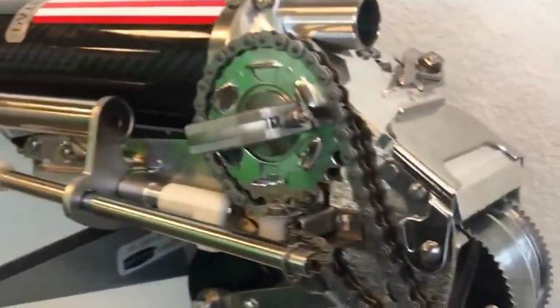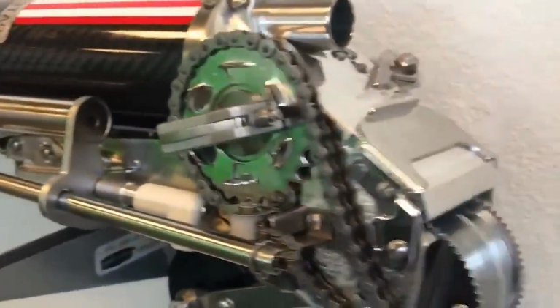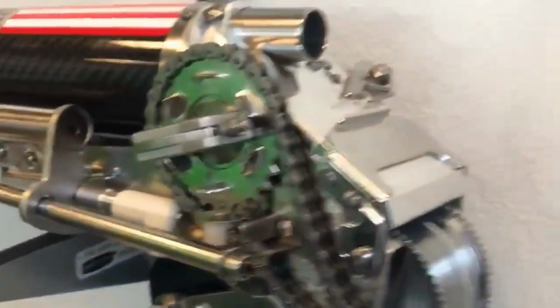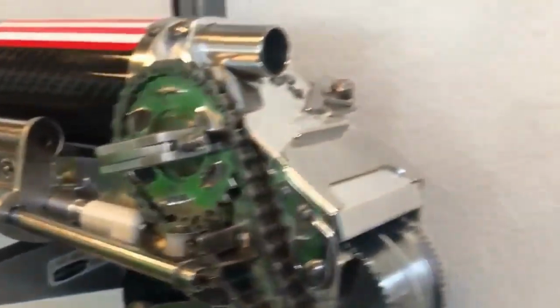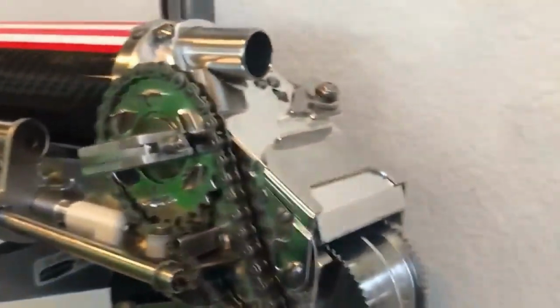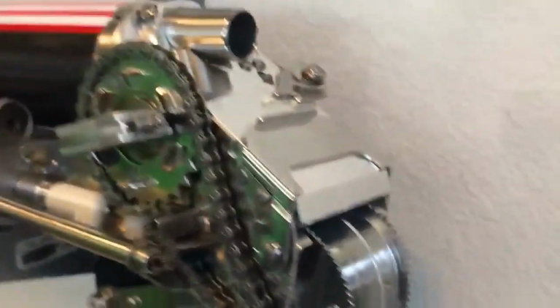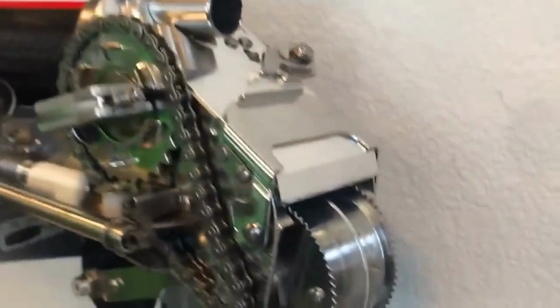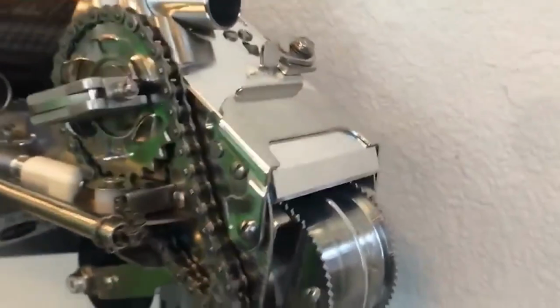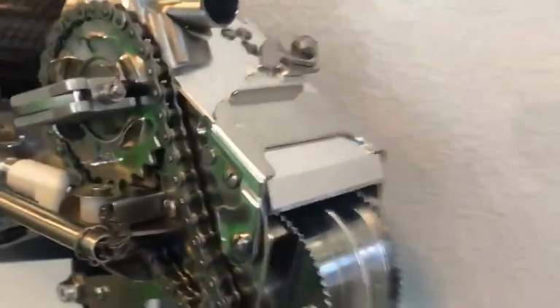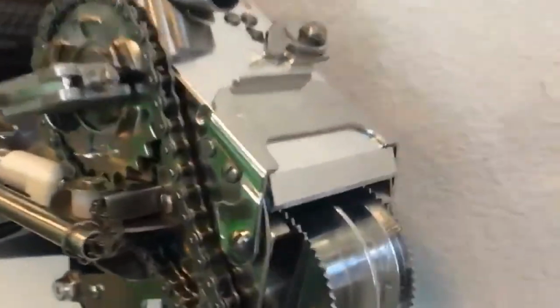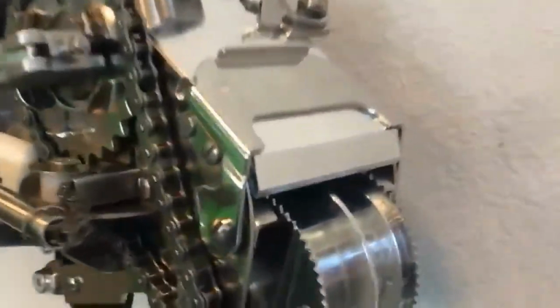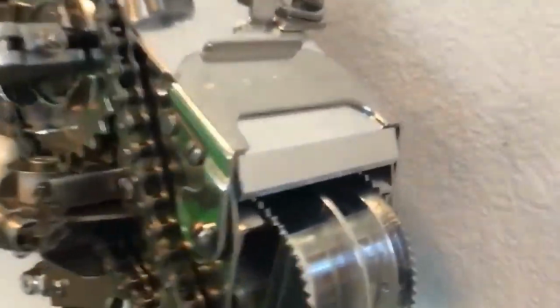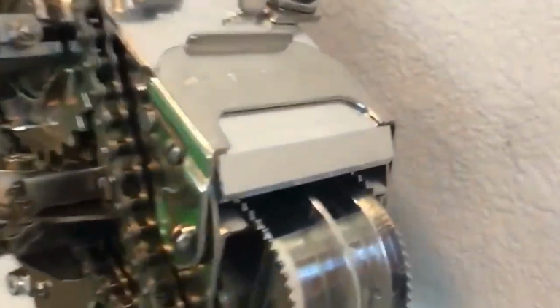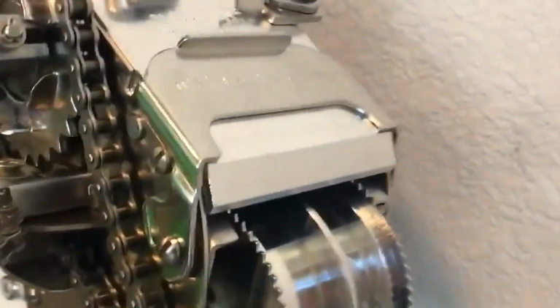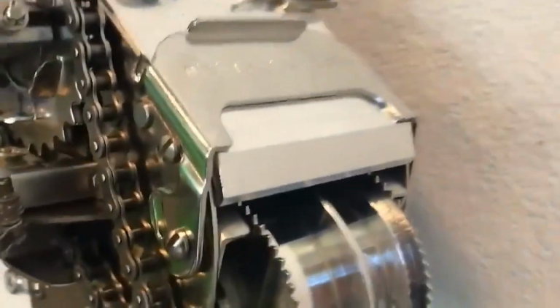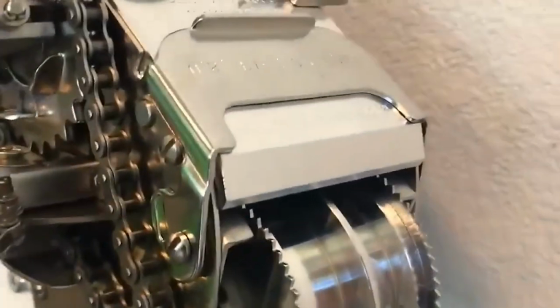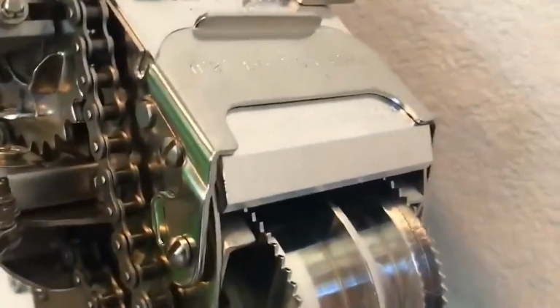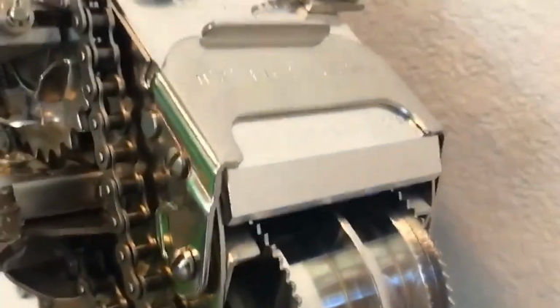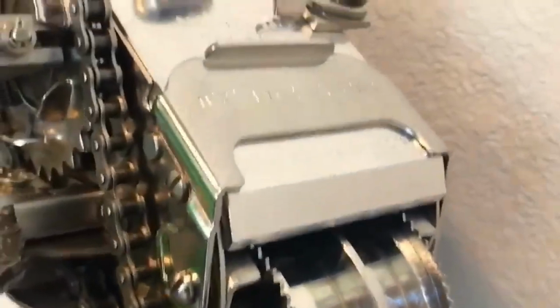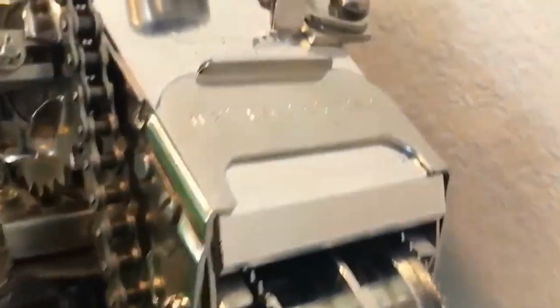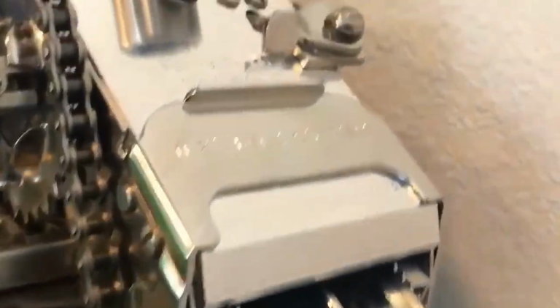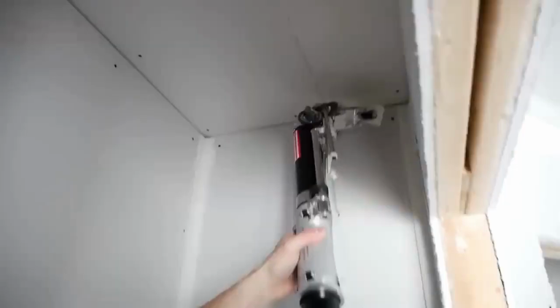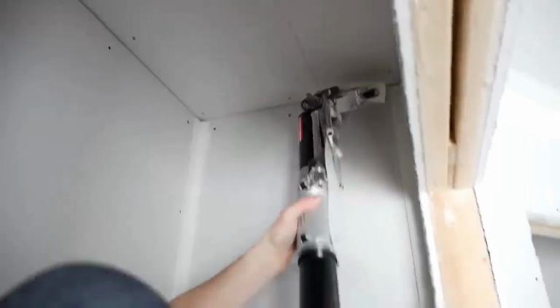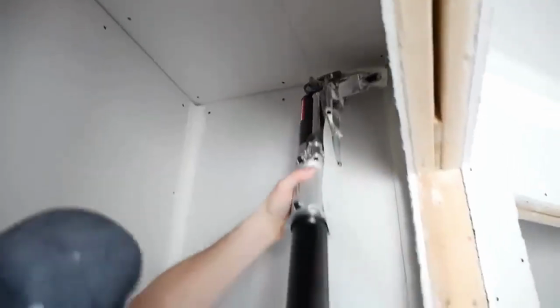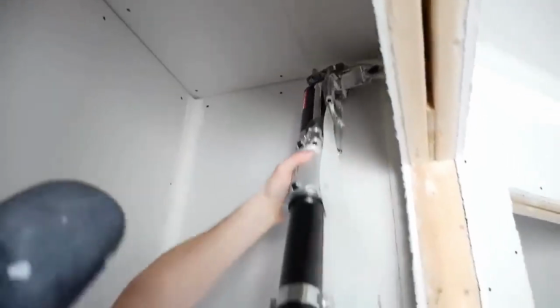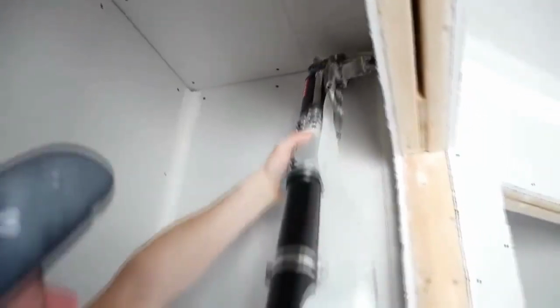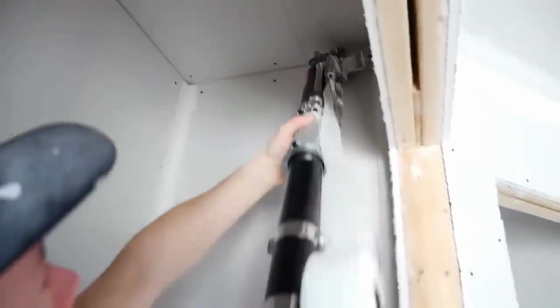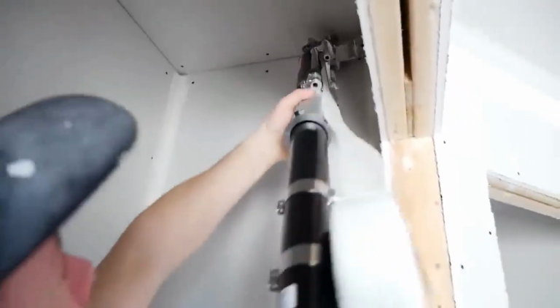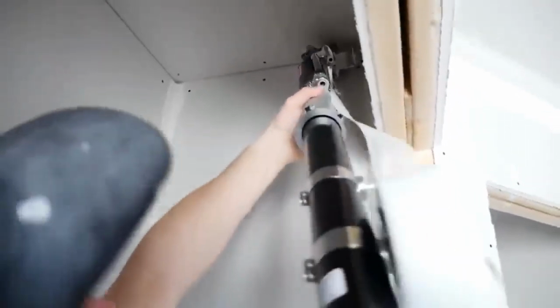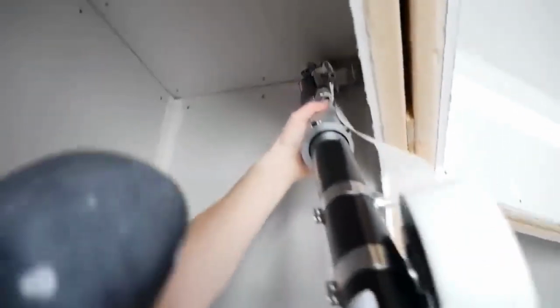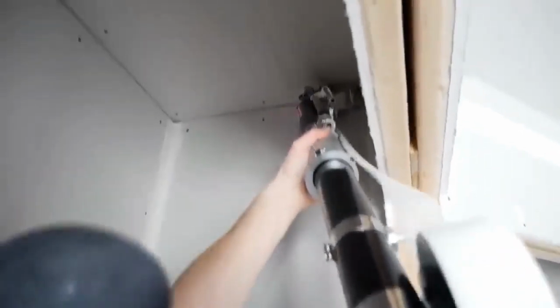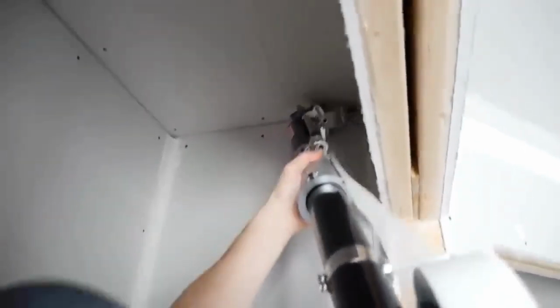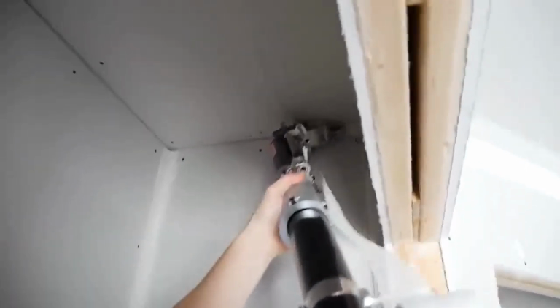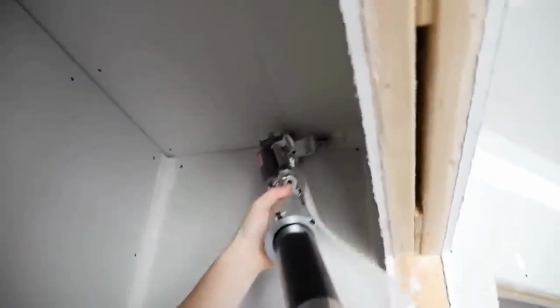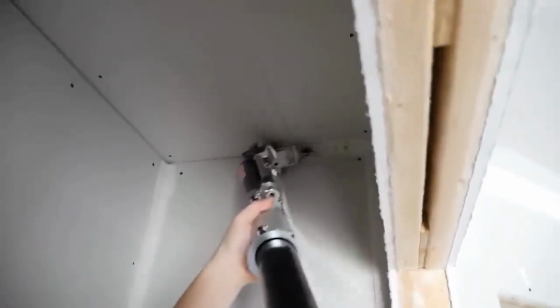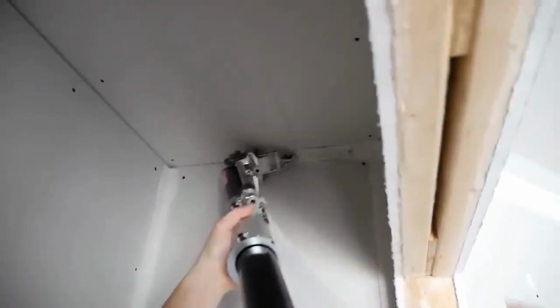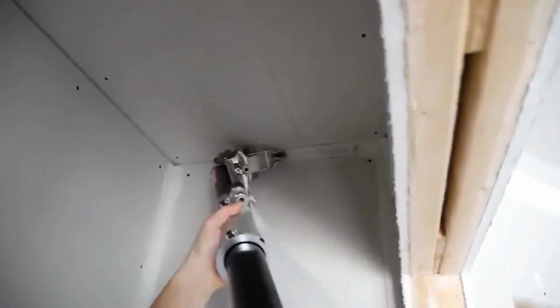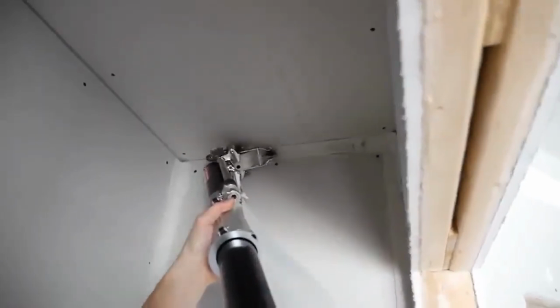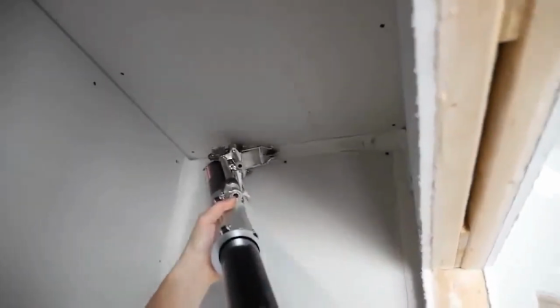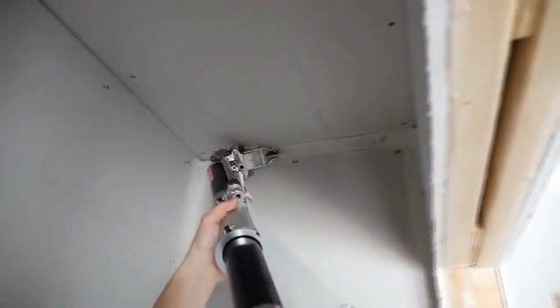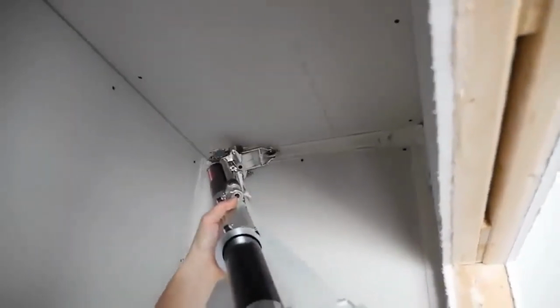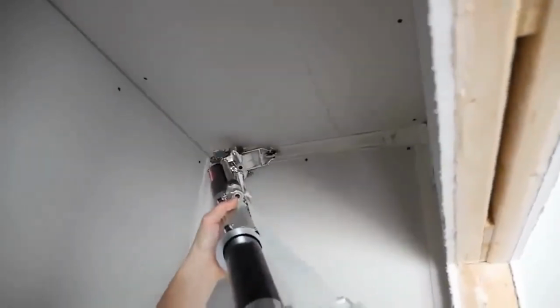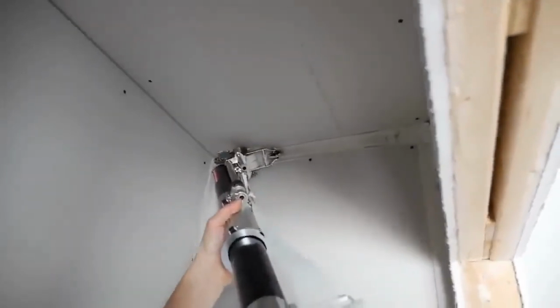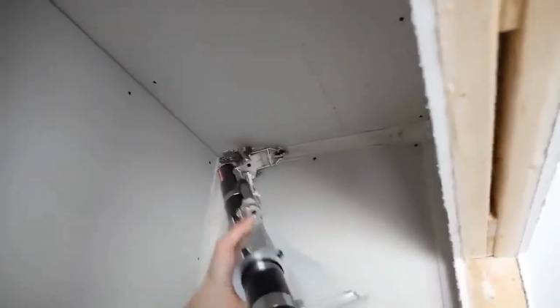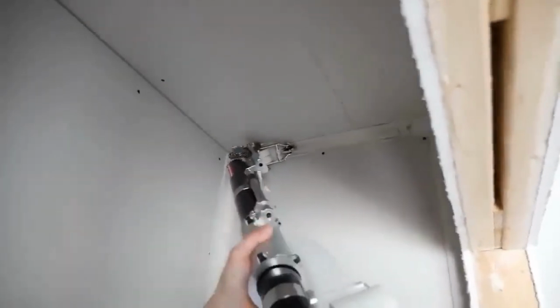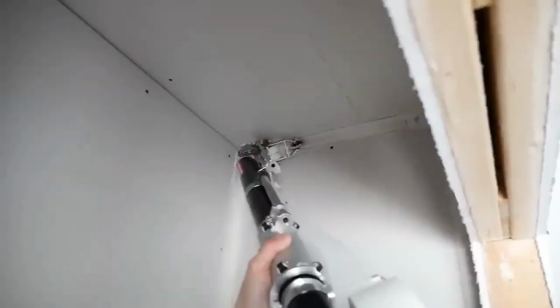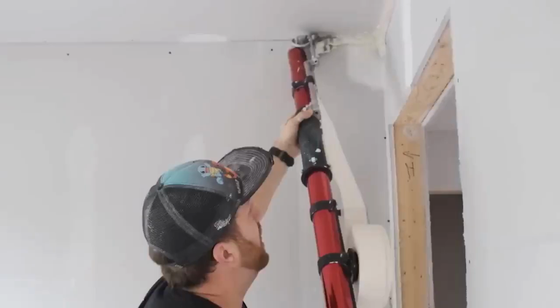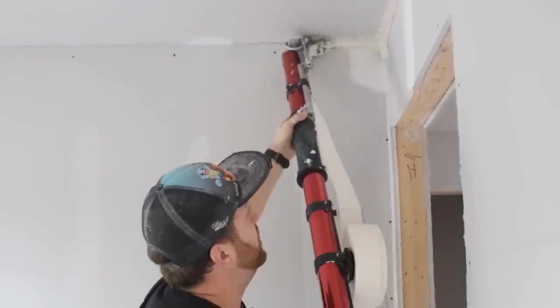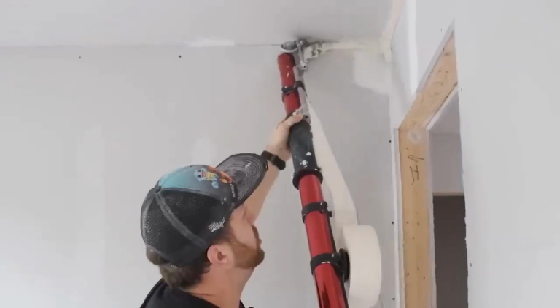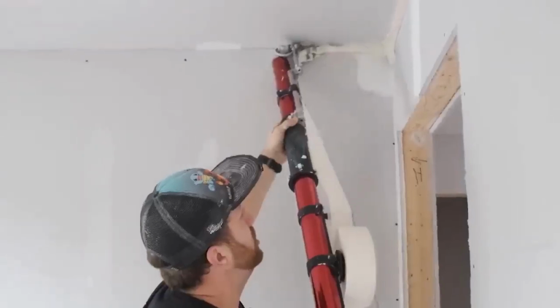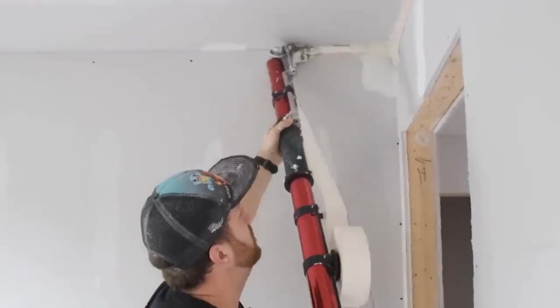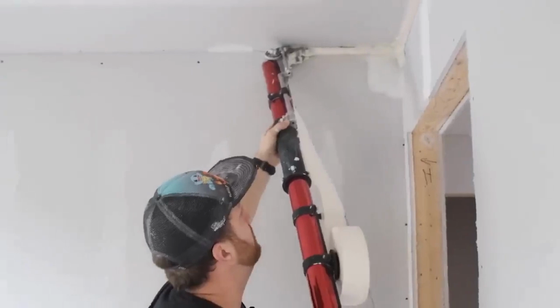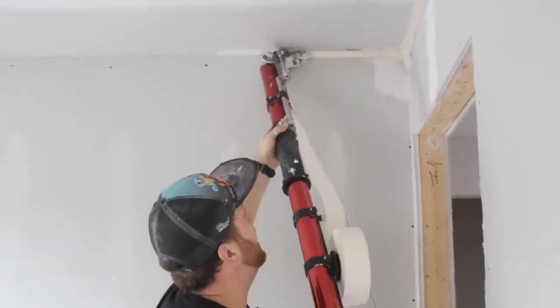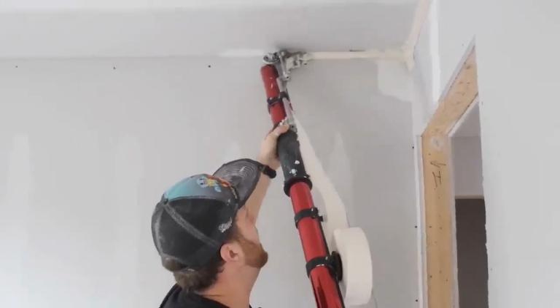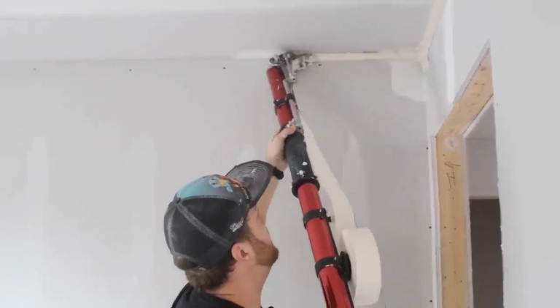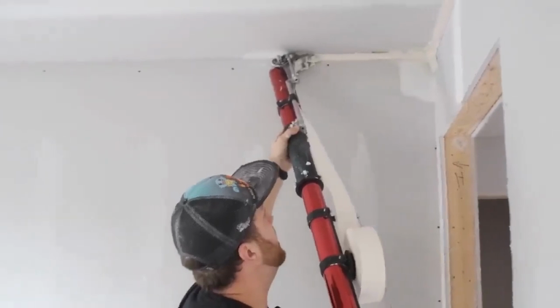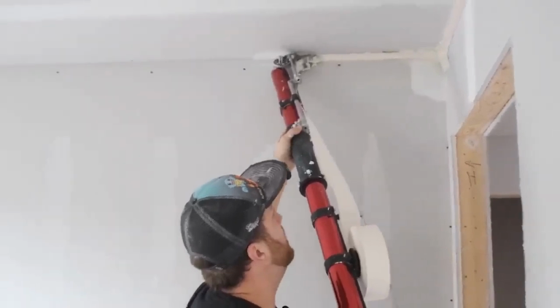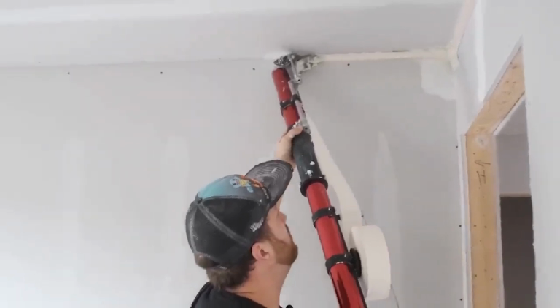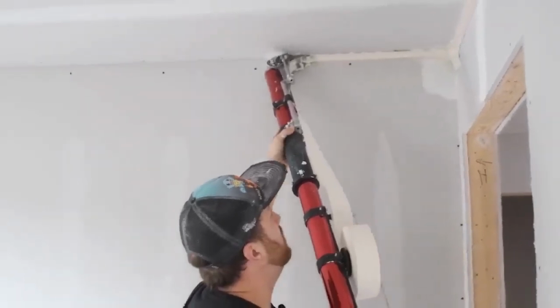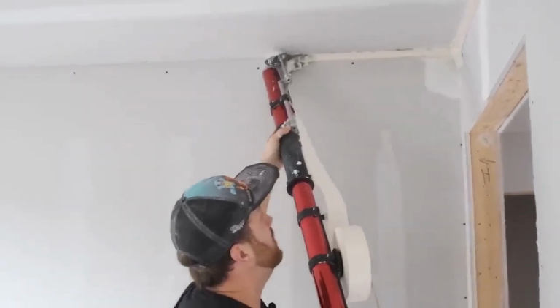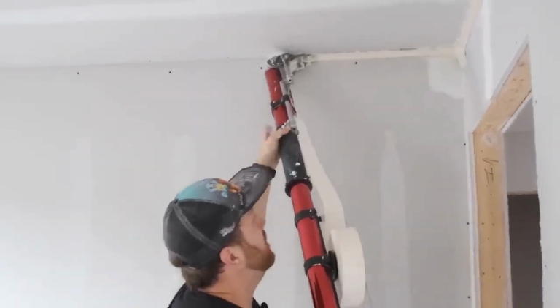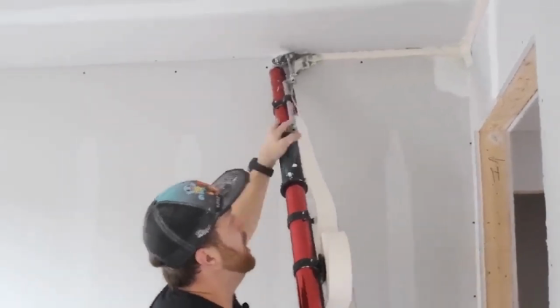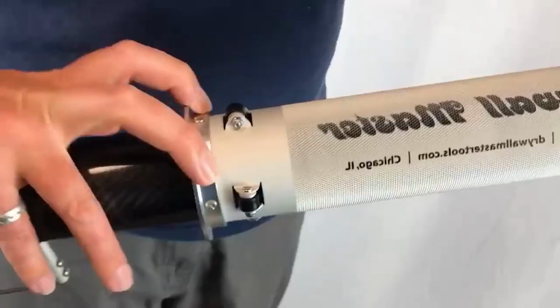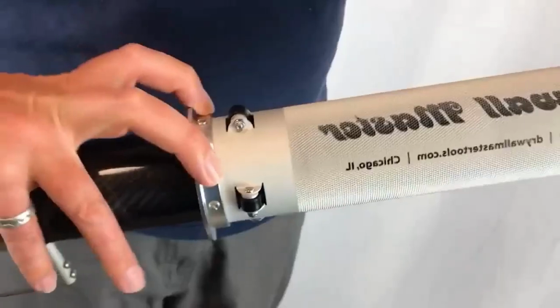Built with aircraft-quality stainless steel and a hard coat anodized tube, the King Automatic Taper is durable and long lasting.